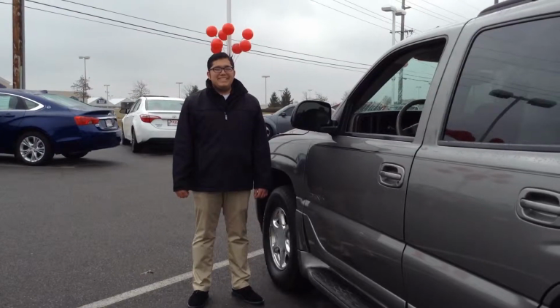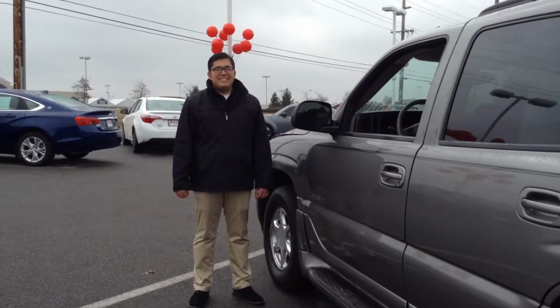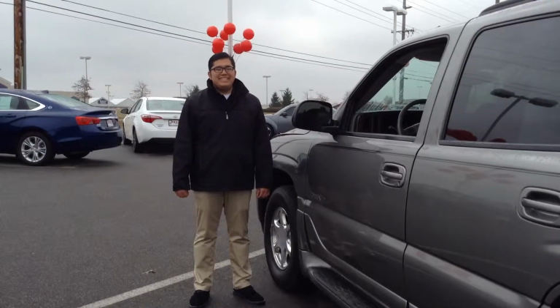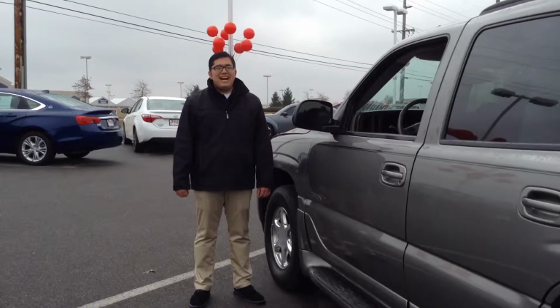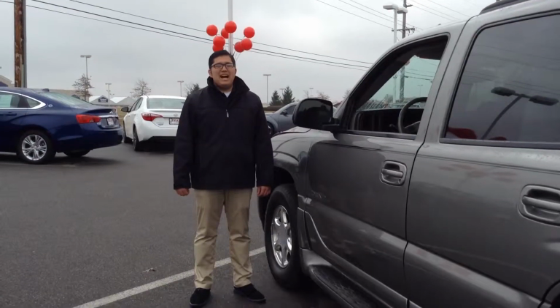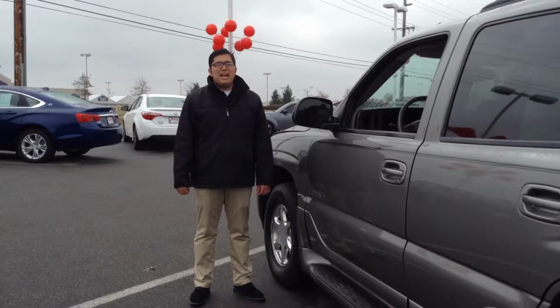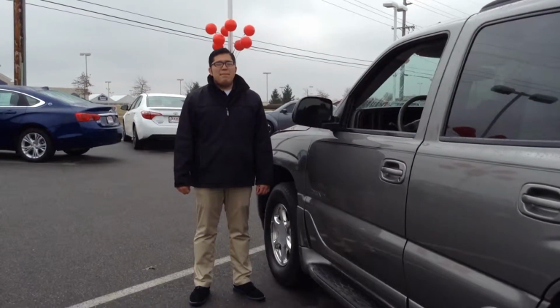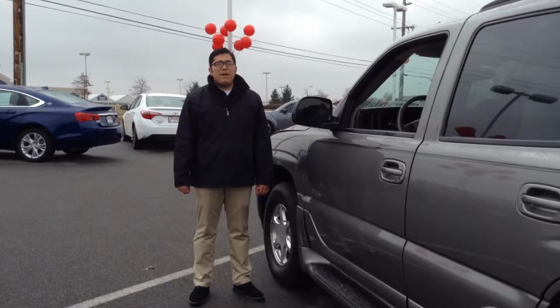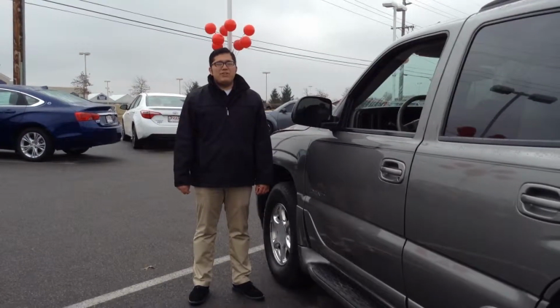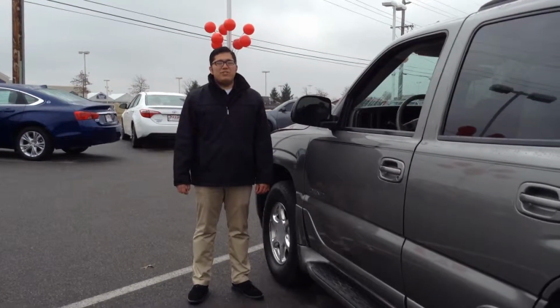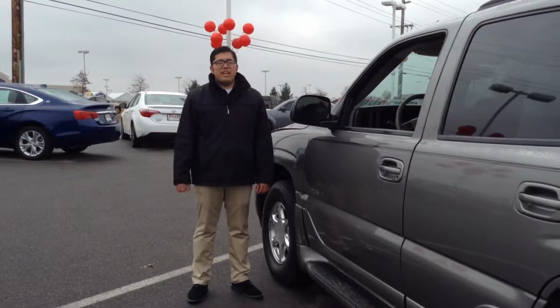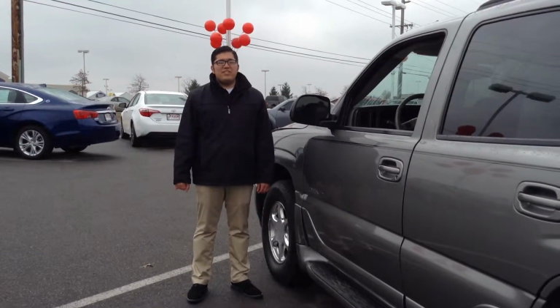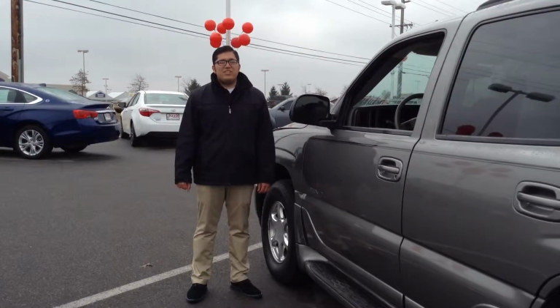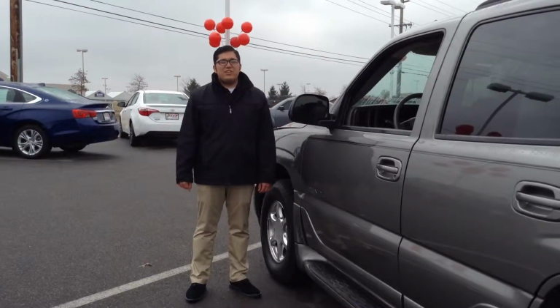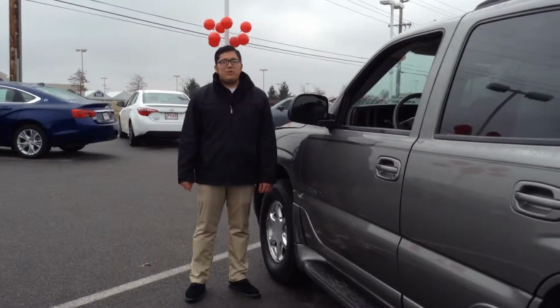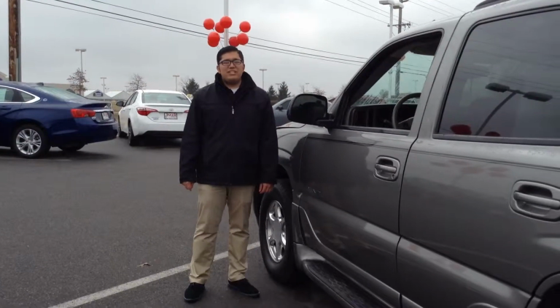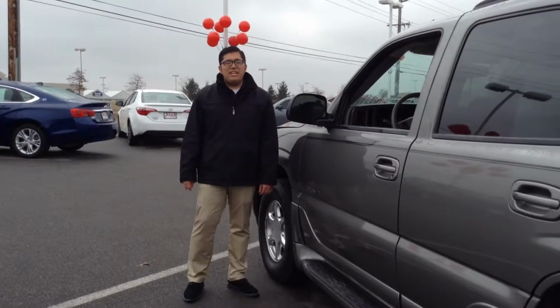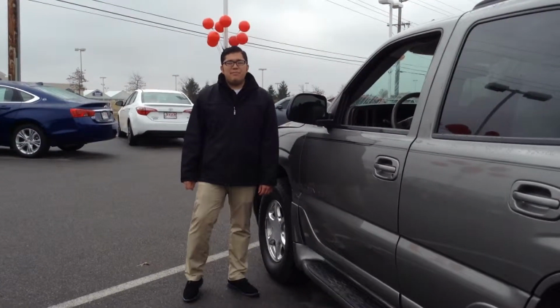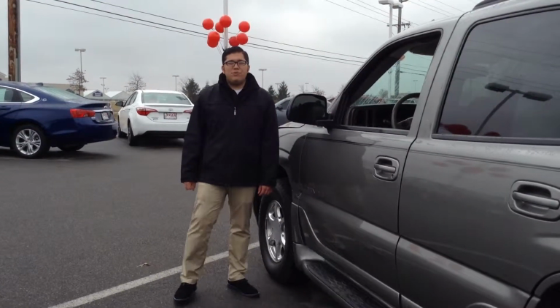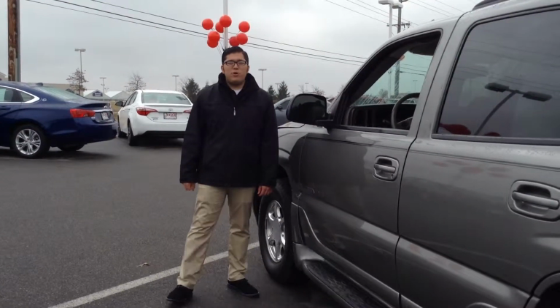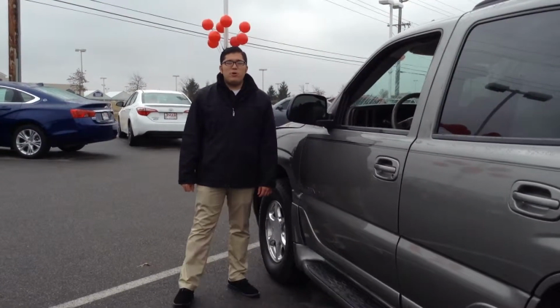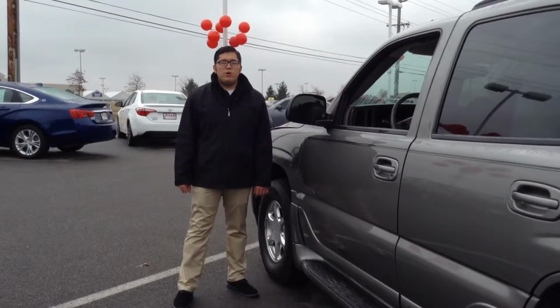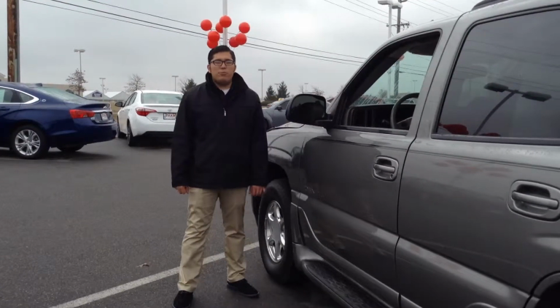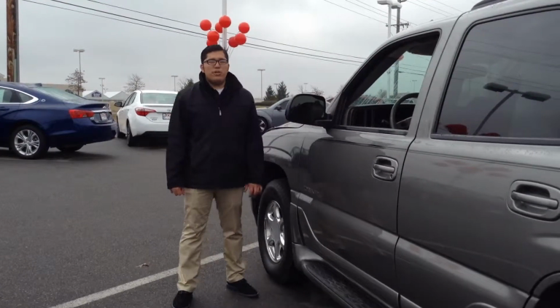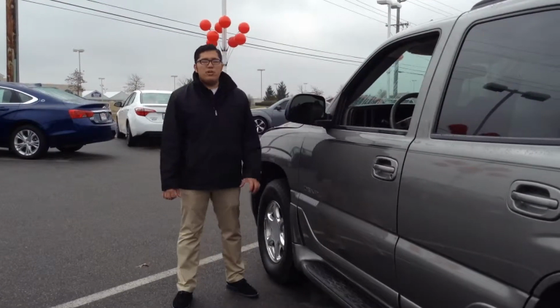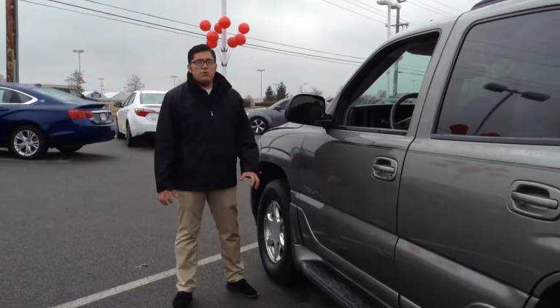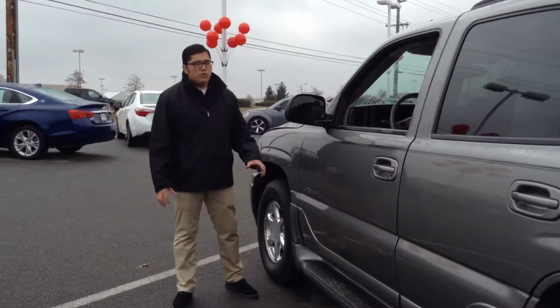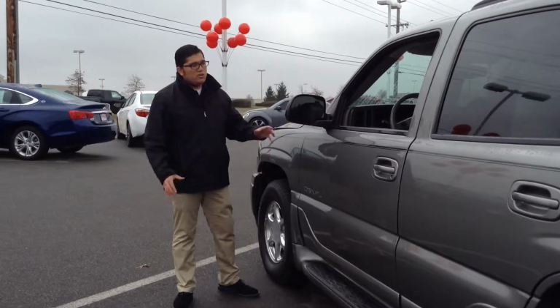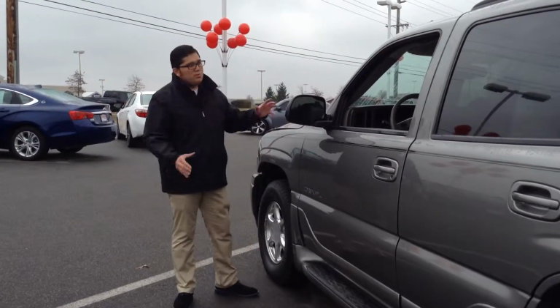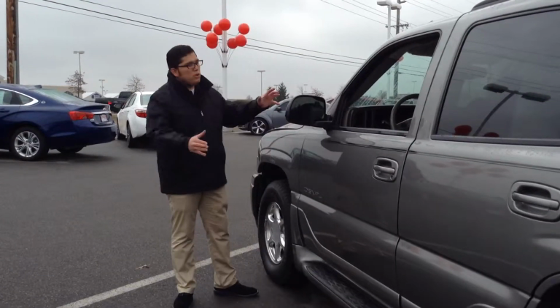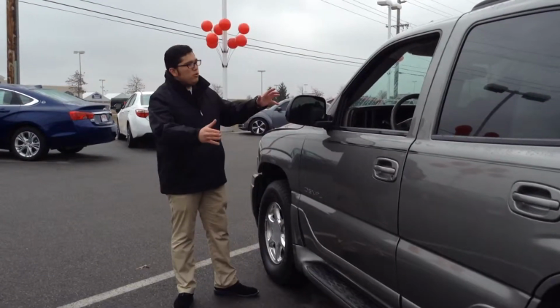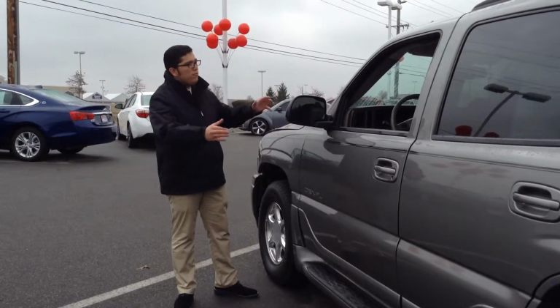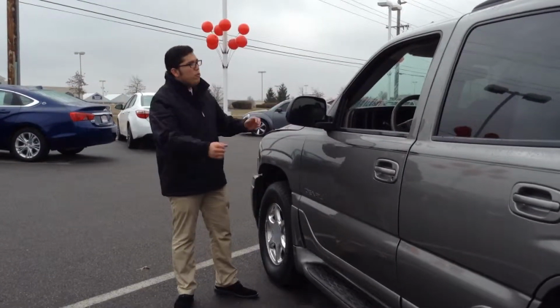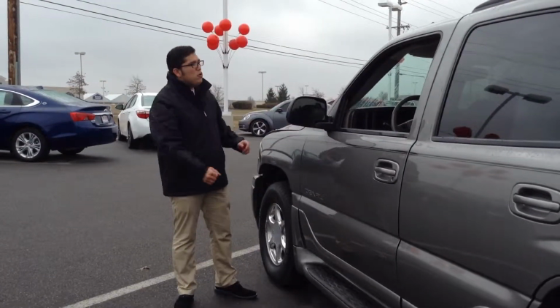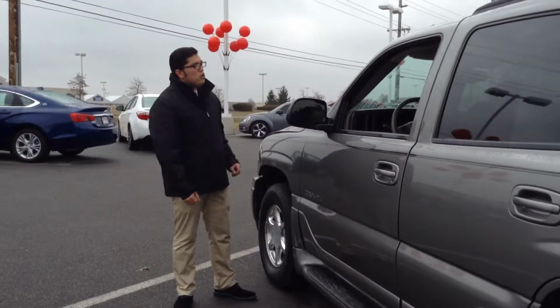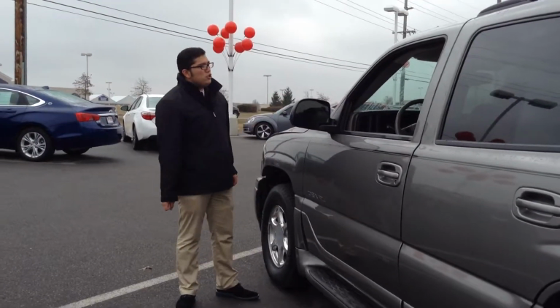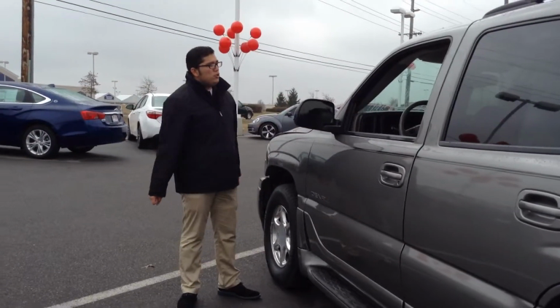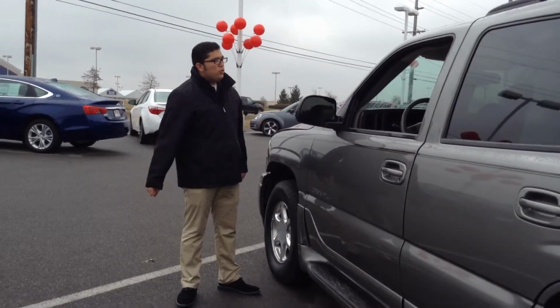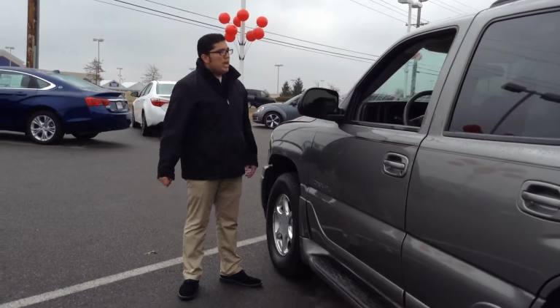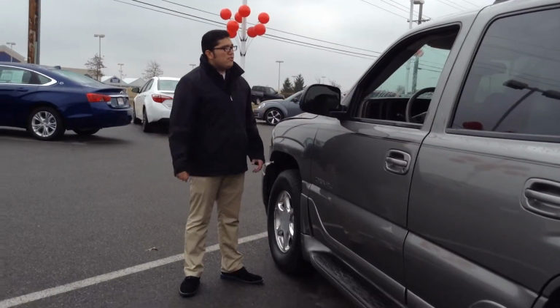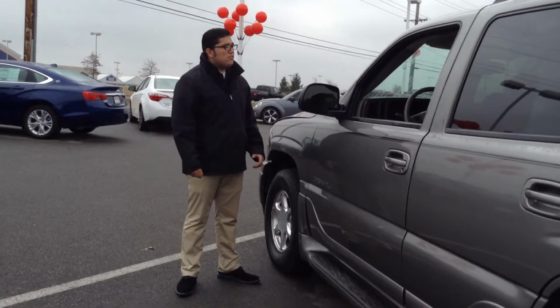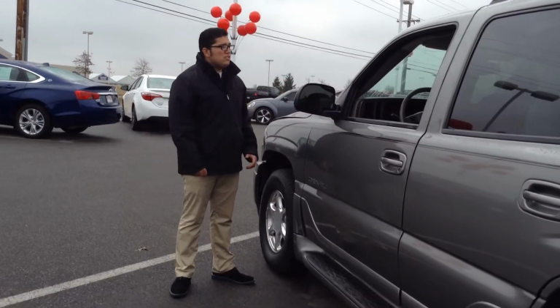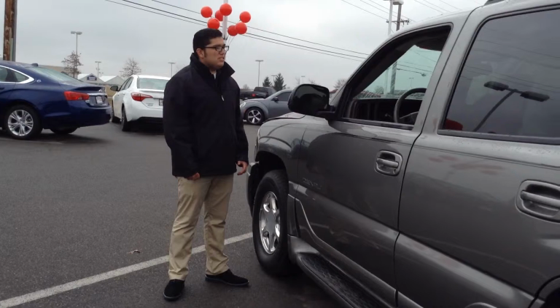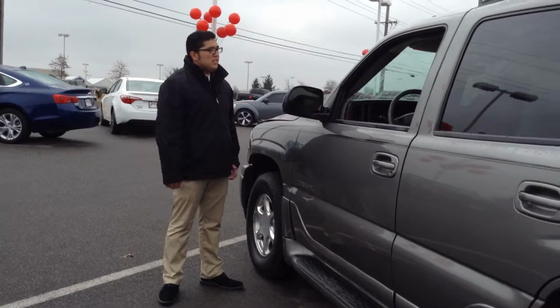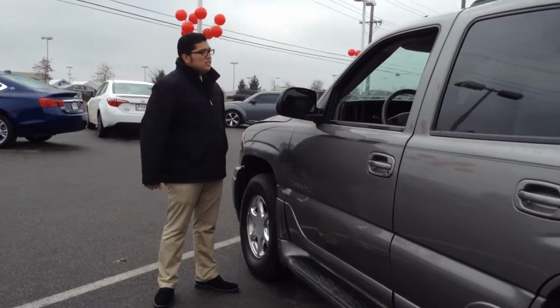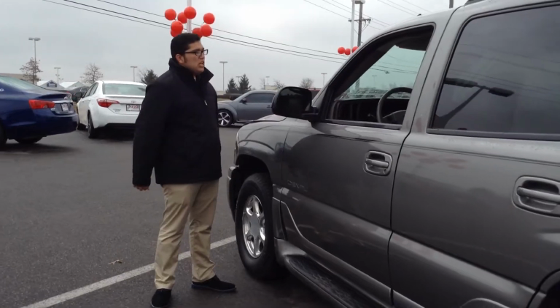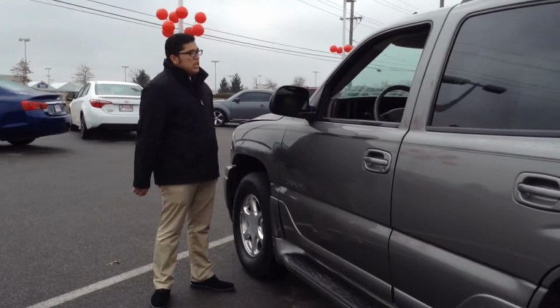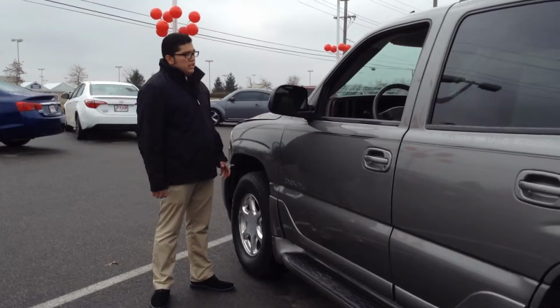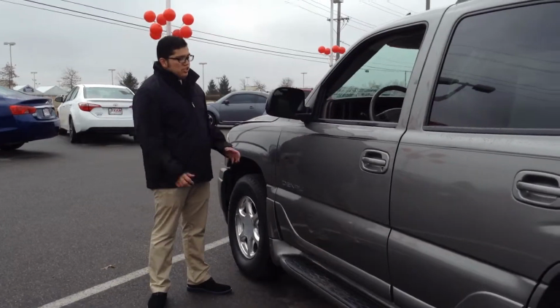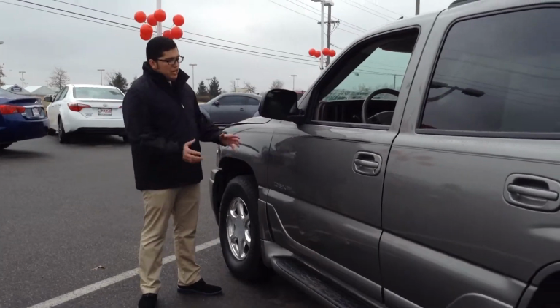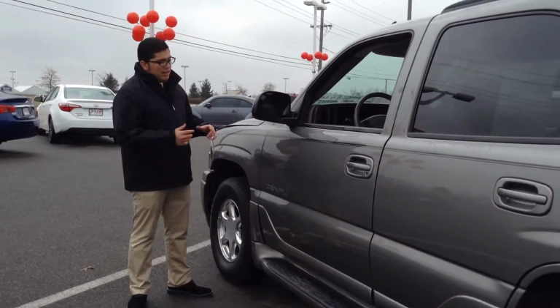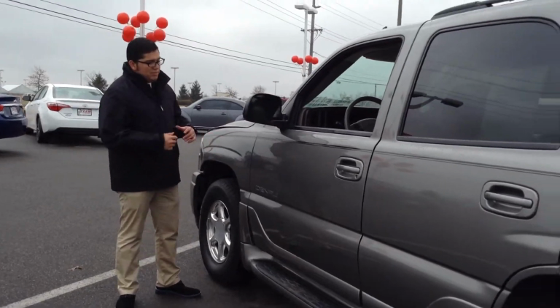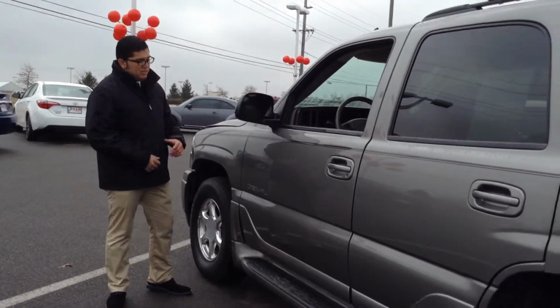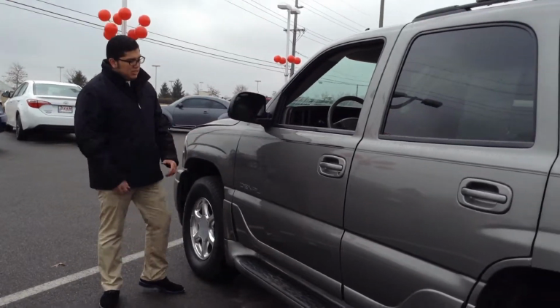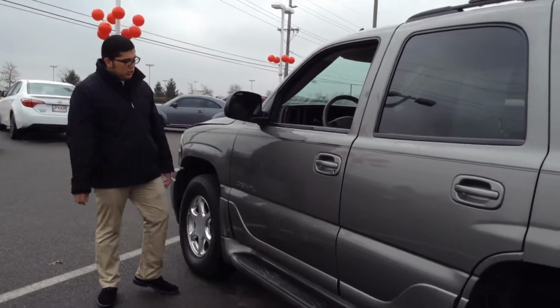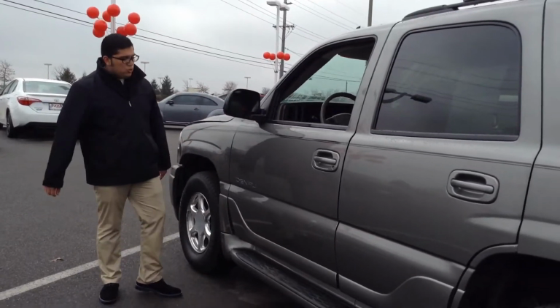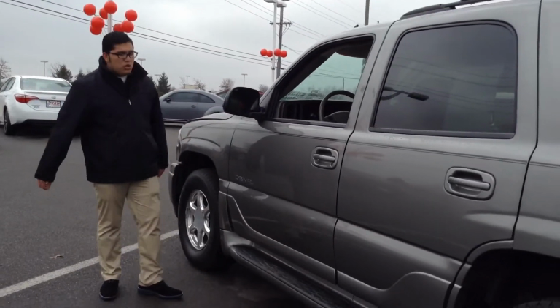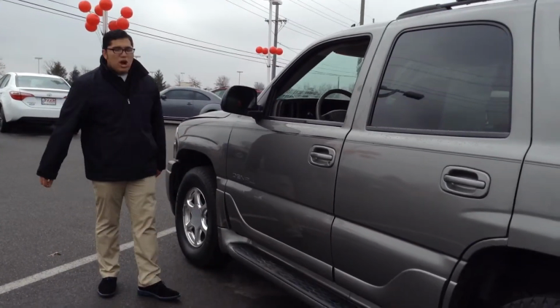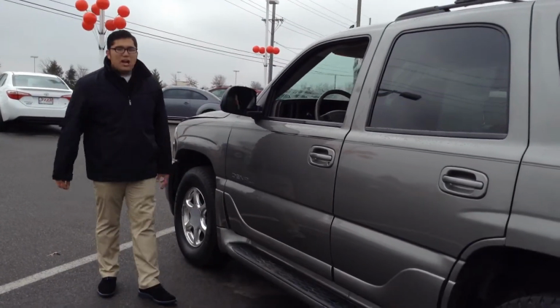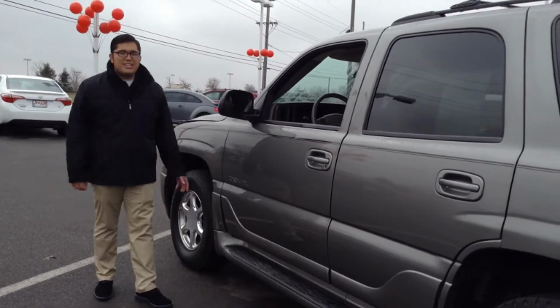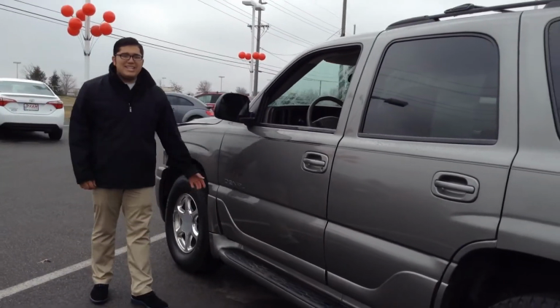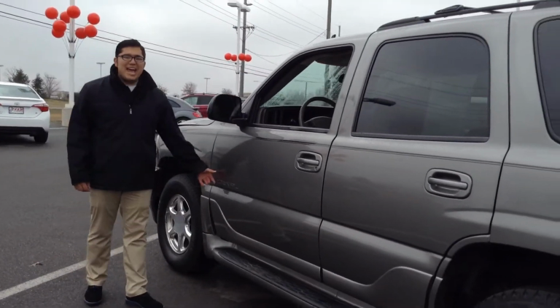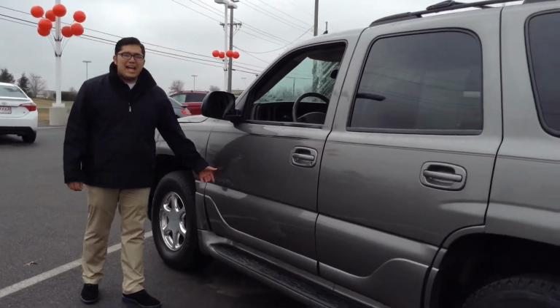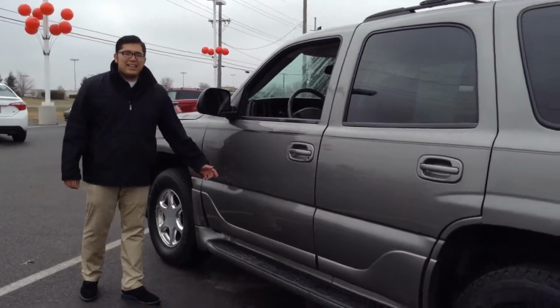Hi, I'm Hector Sanchez here at Team Toyota bringing you this beautiful 2006 GMC Yukon Denali.